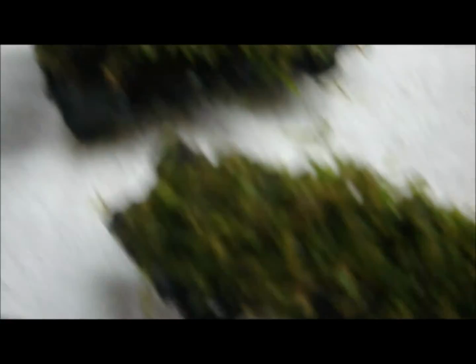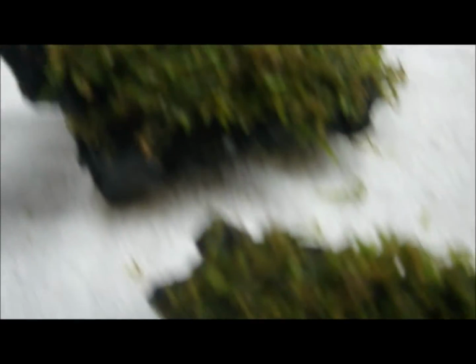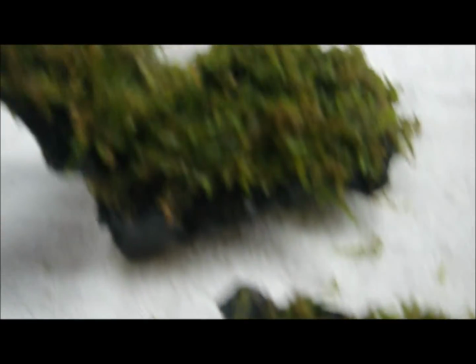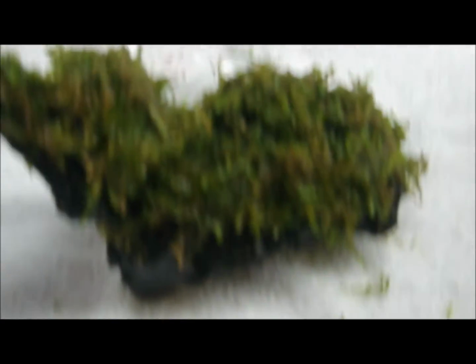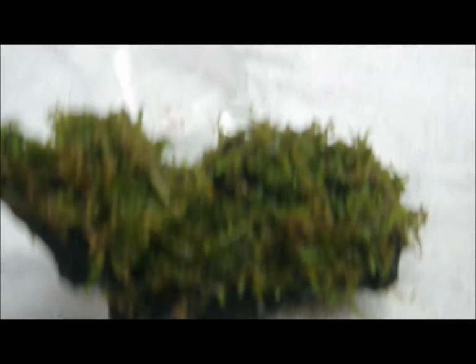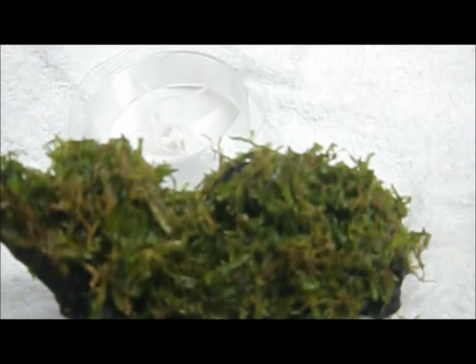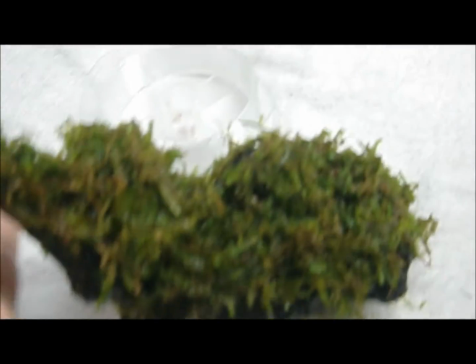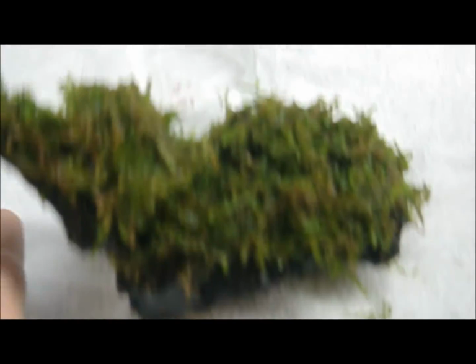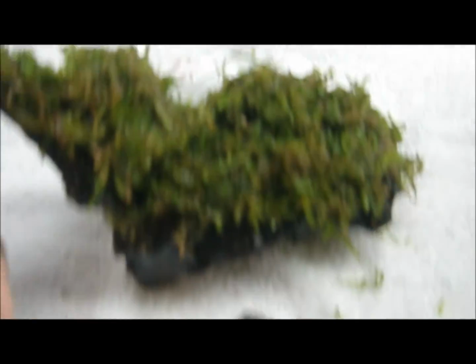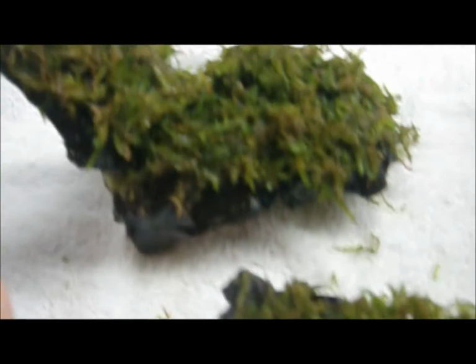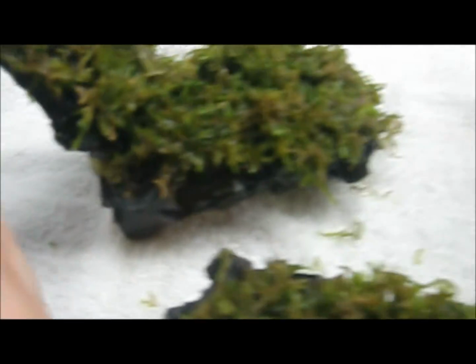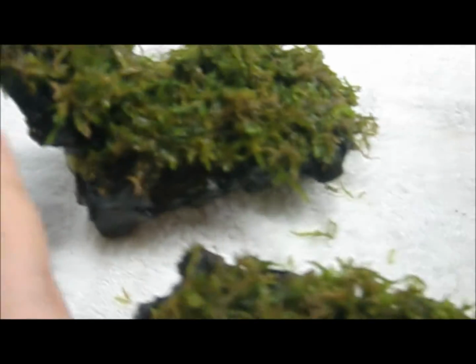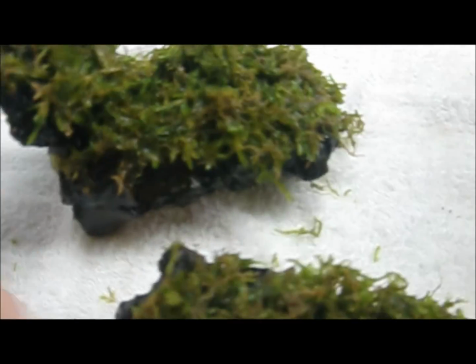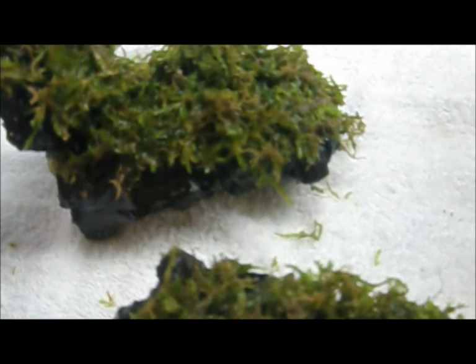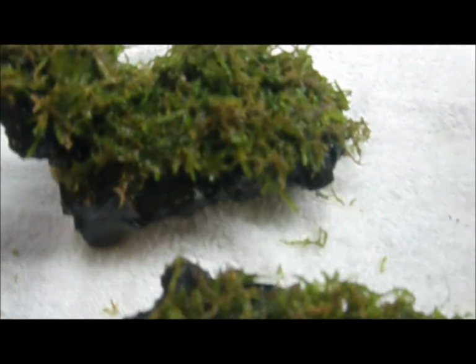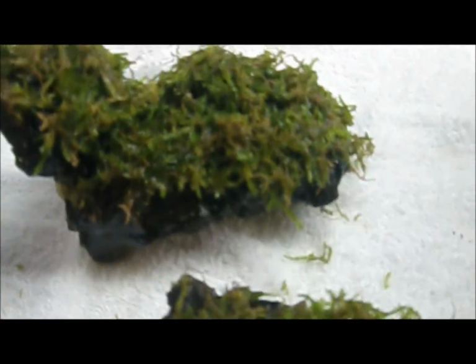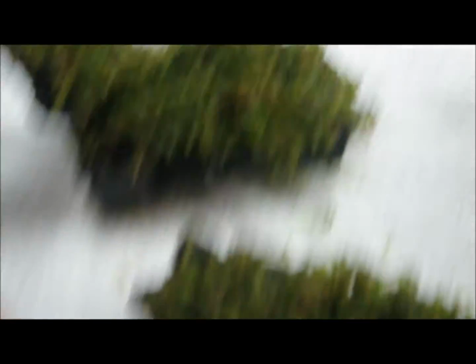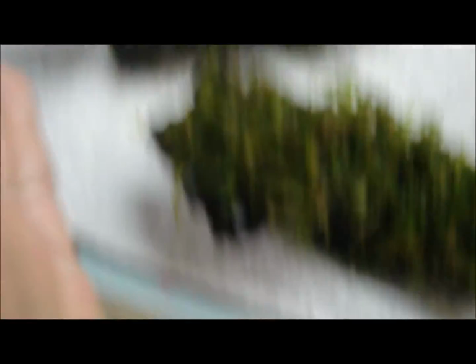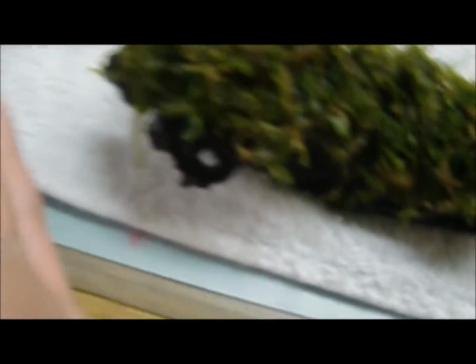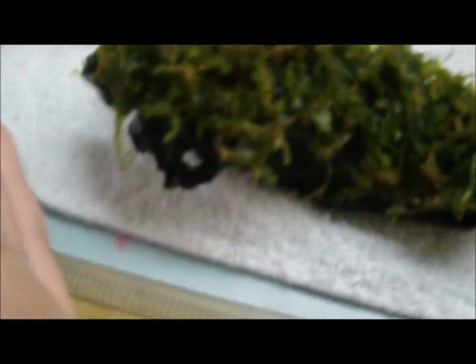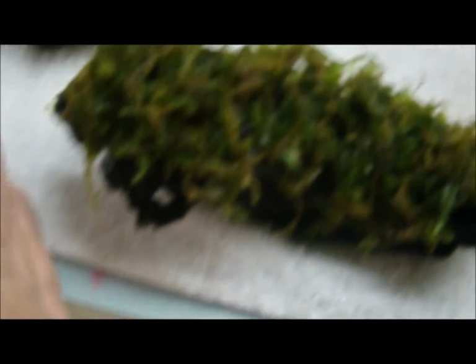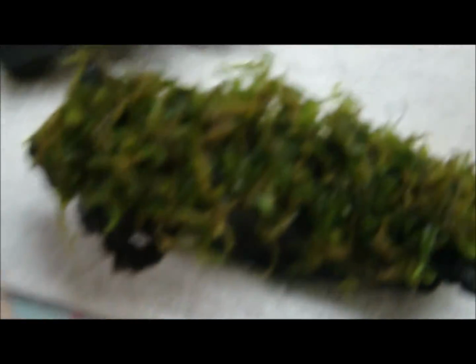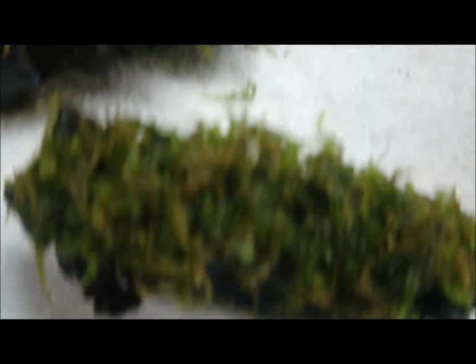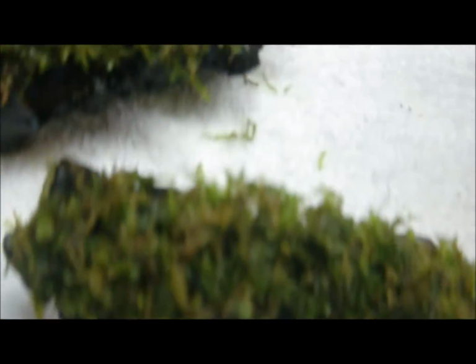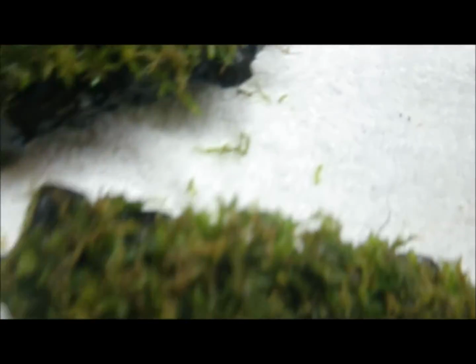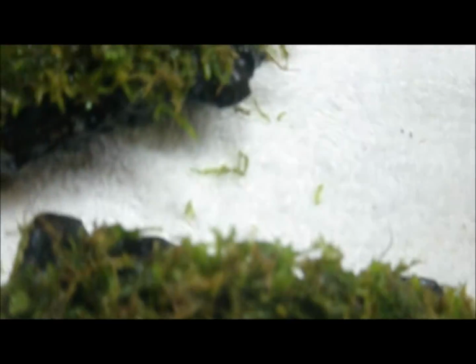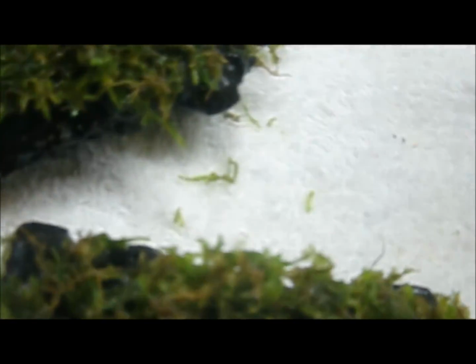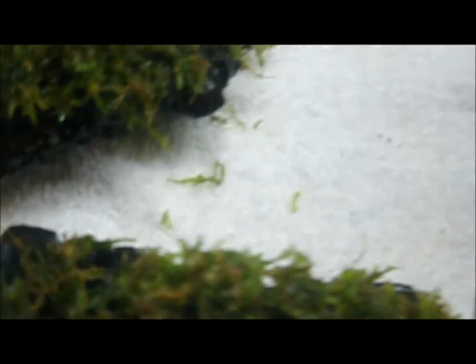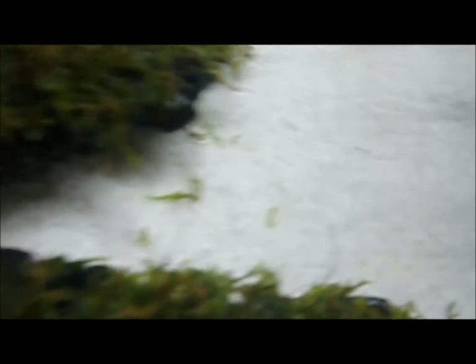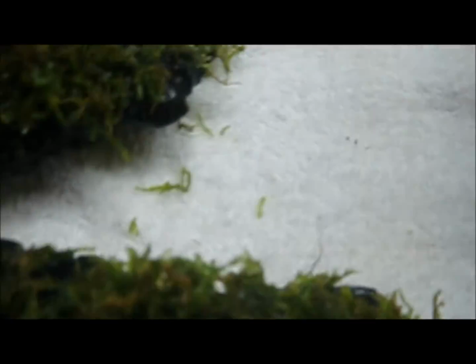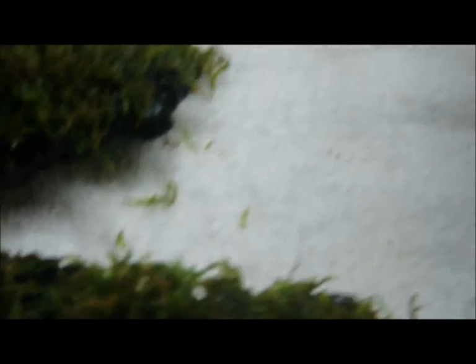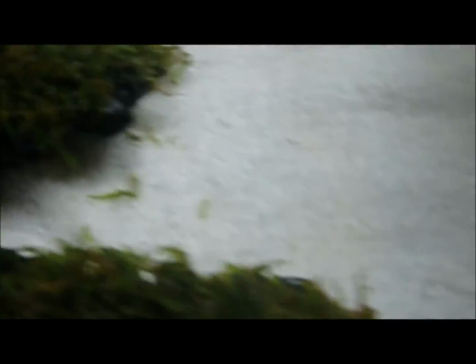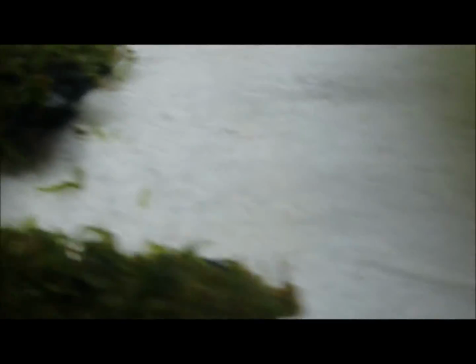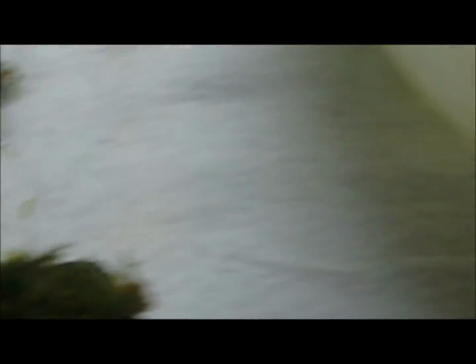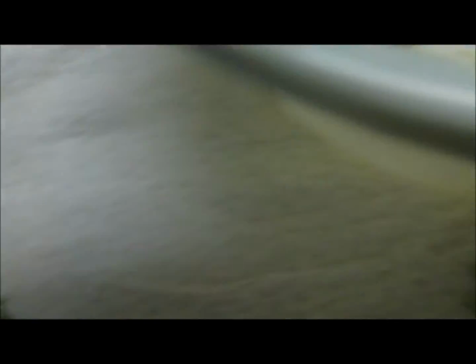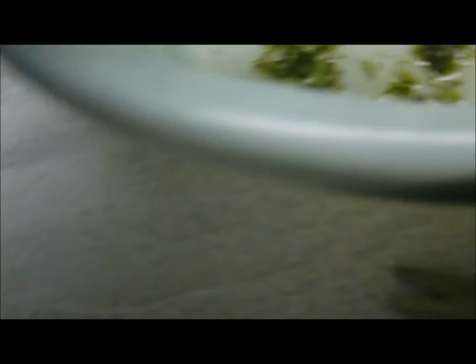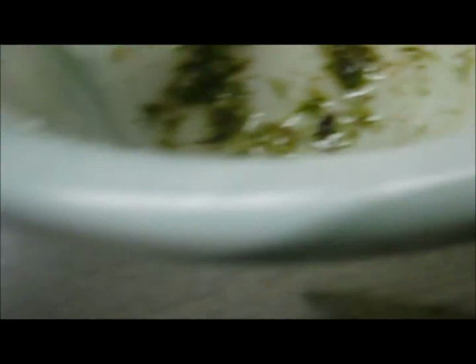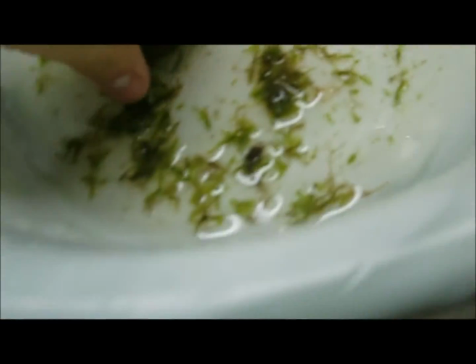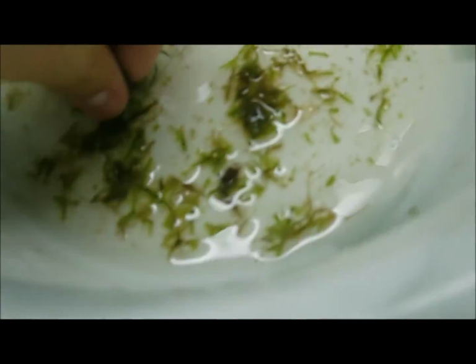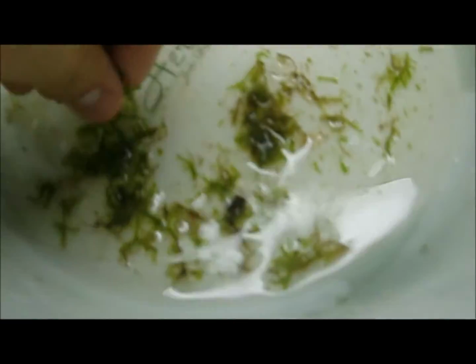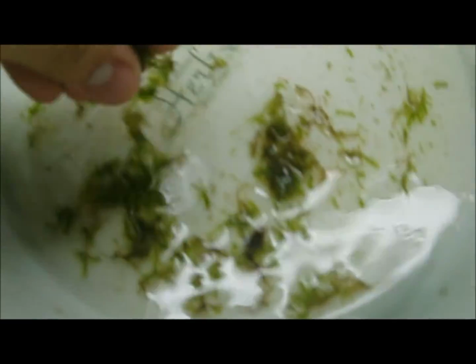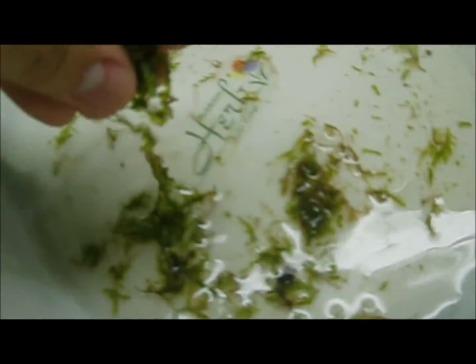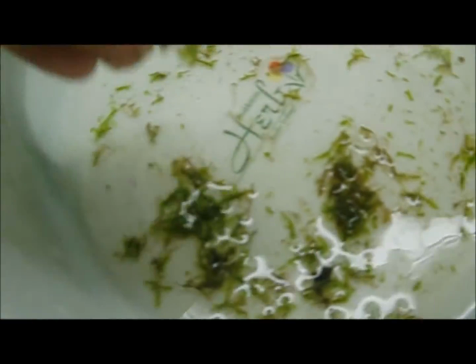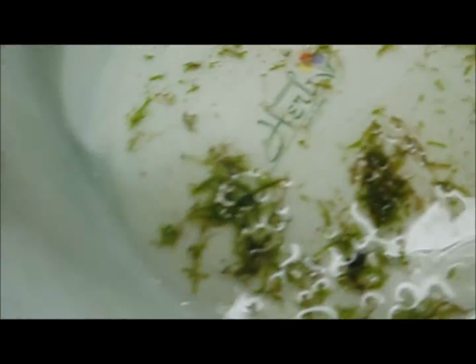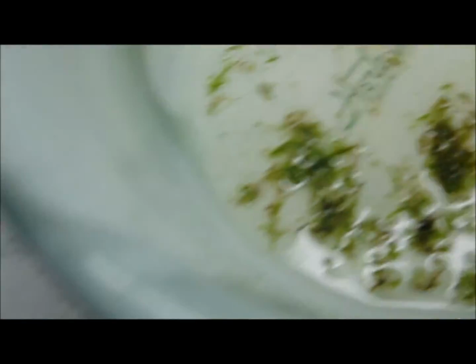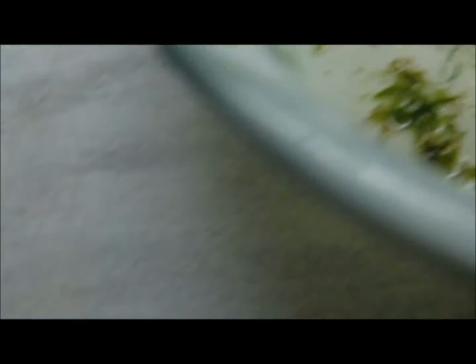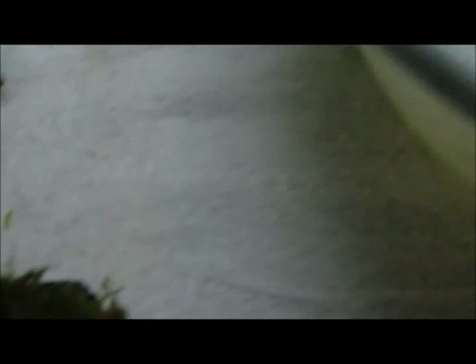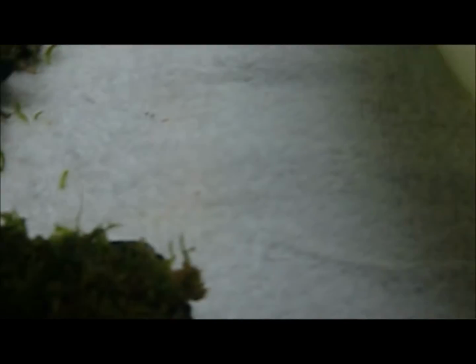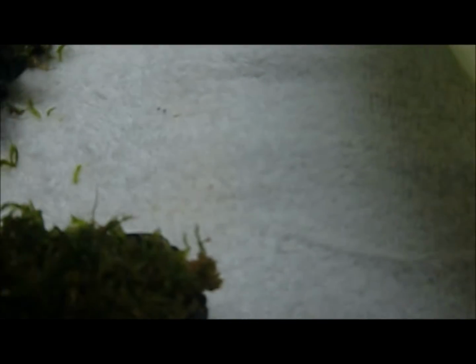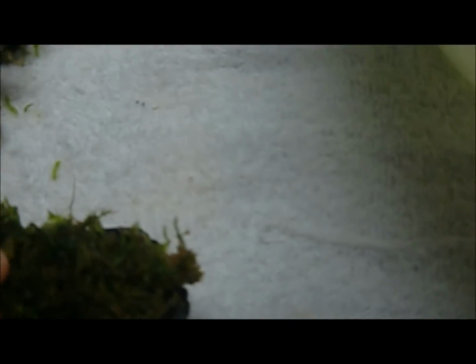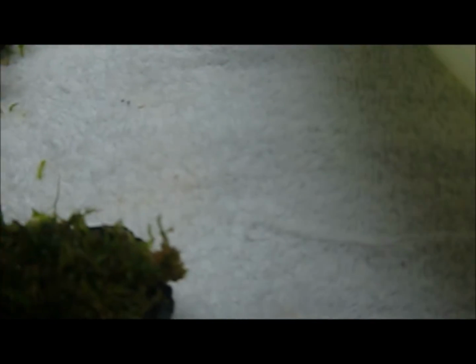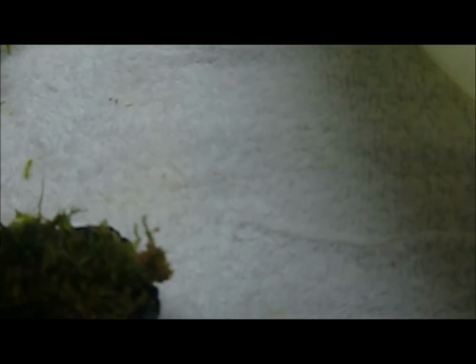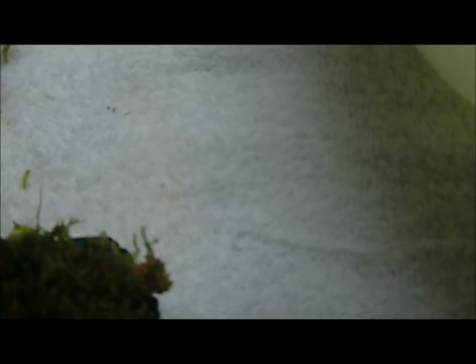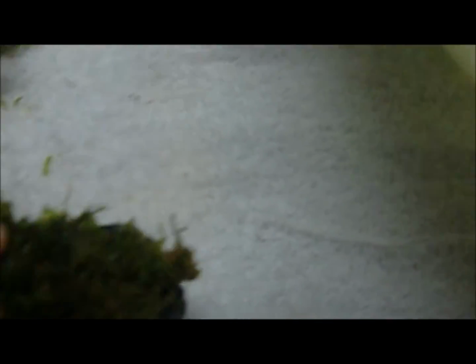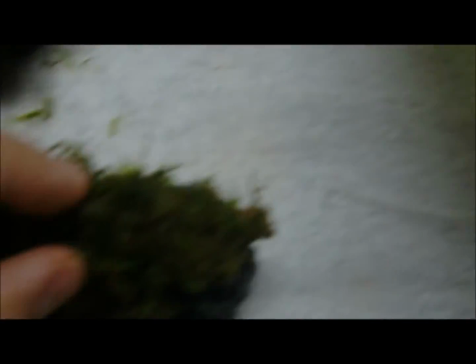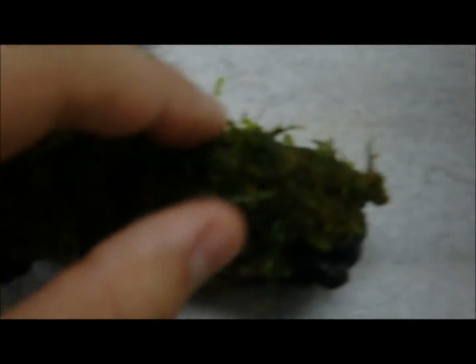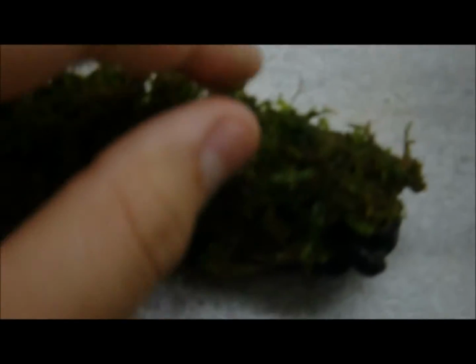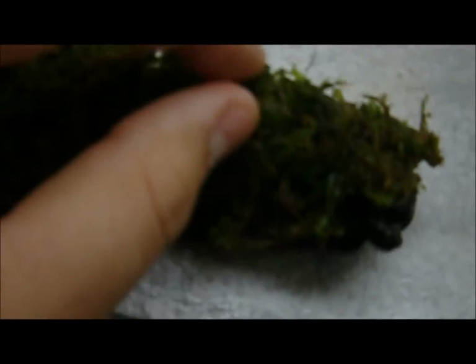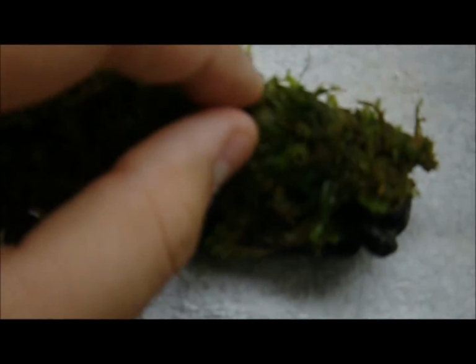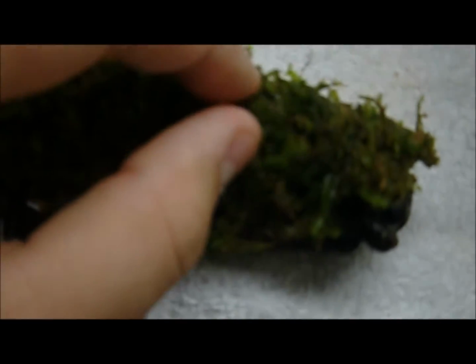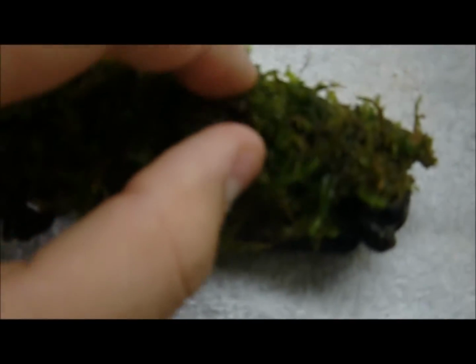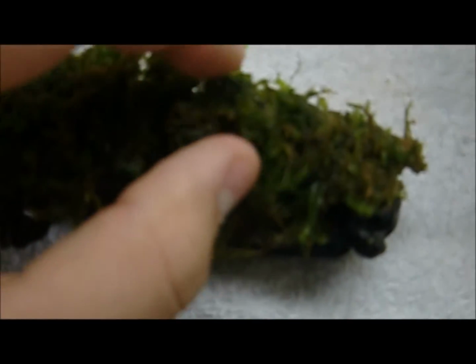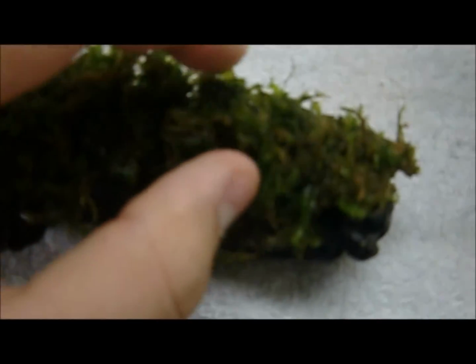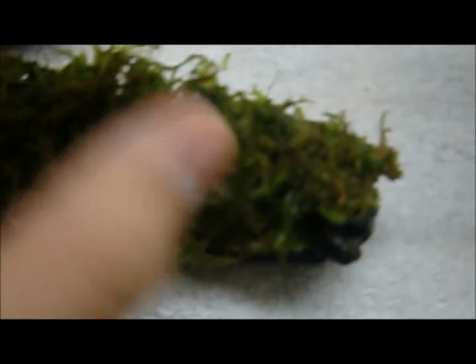I'm done putting the moss on top. I'm going to add a little bit more onto this one.